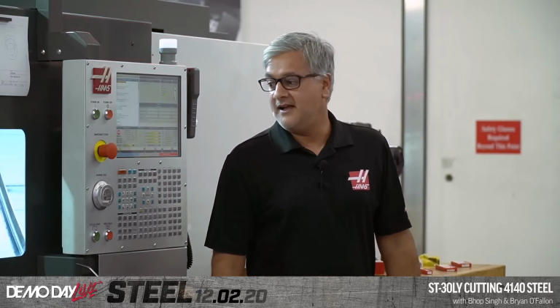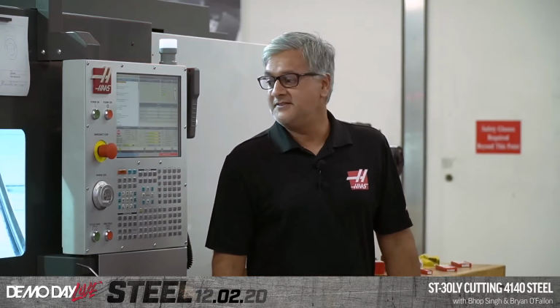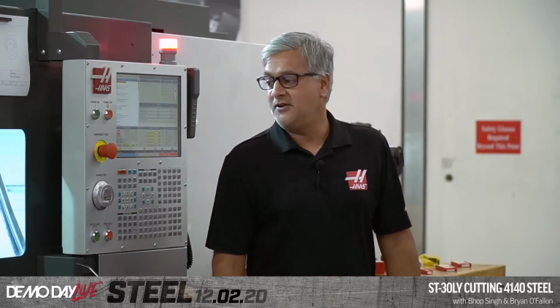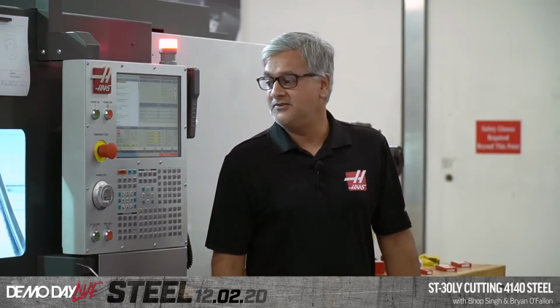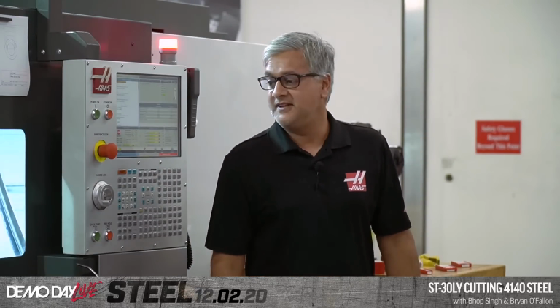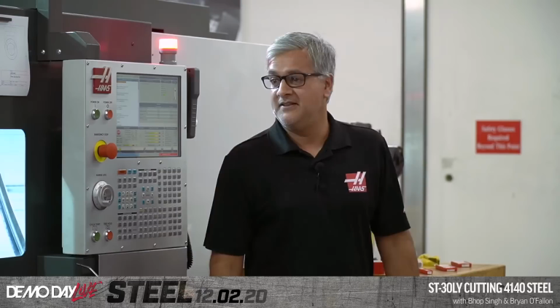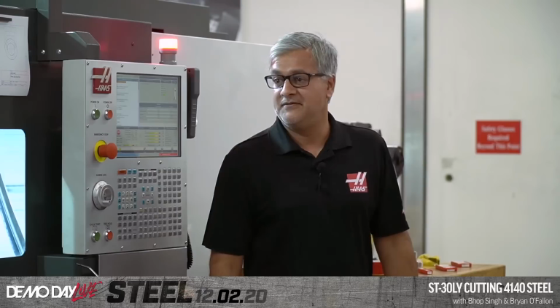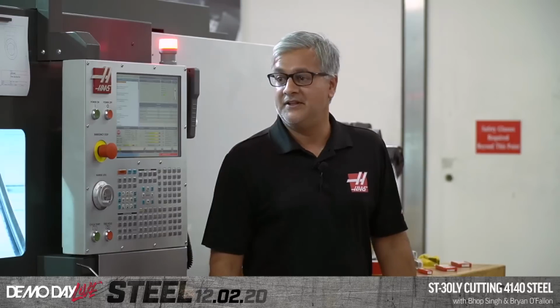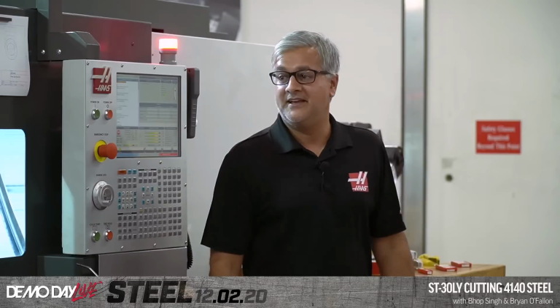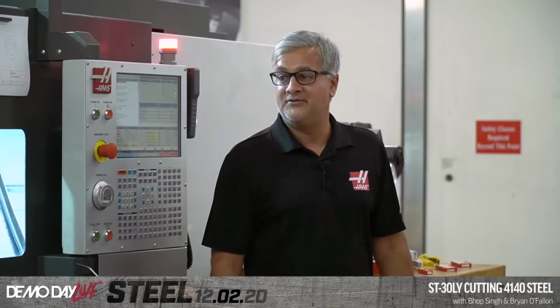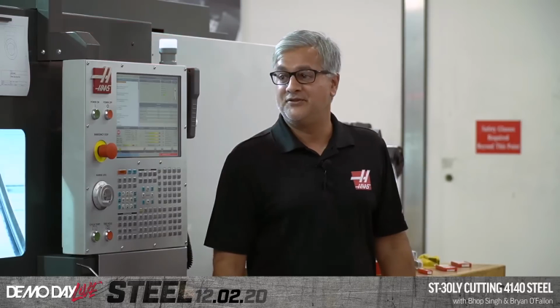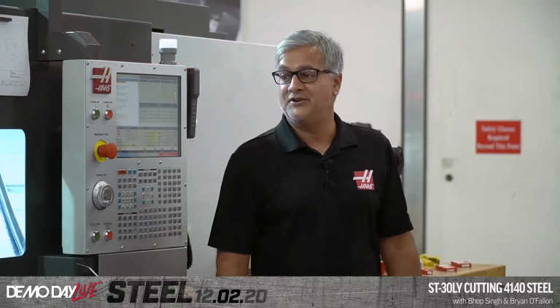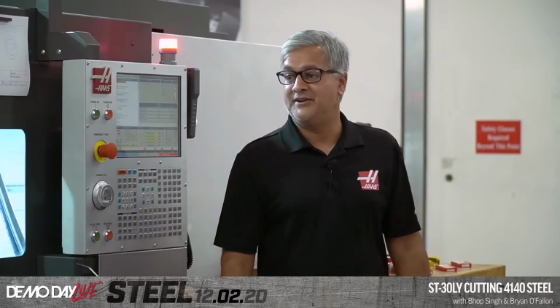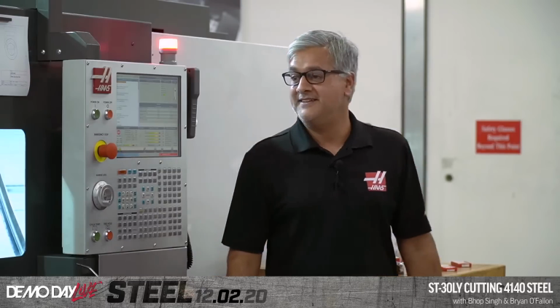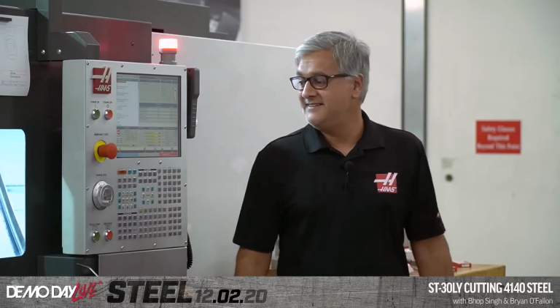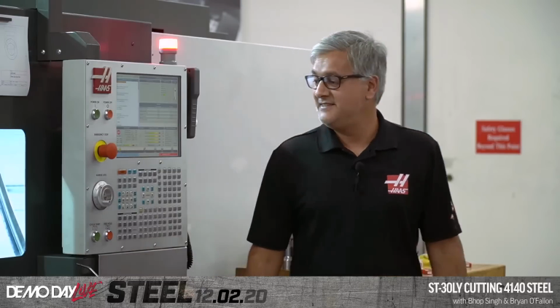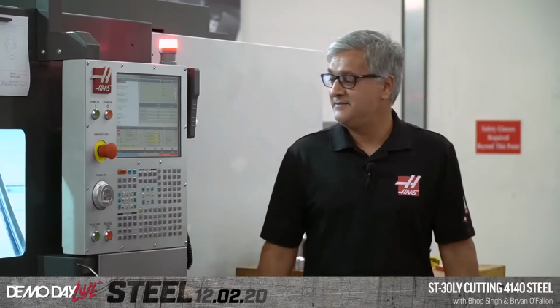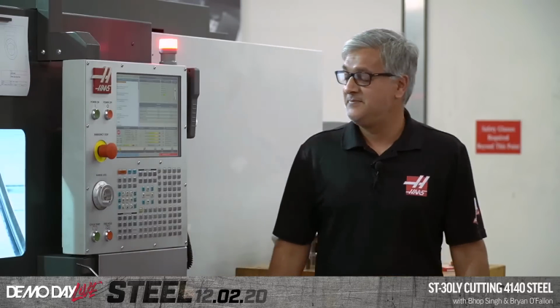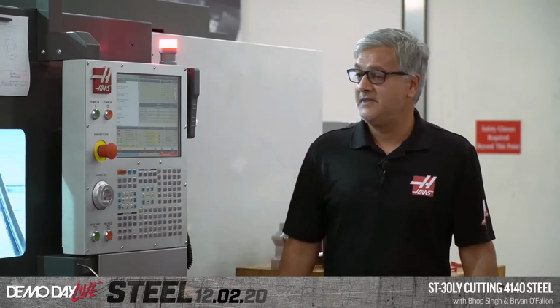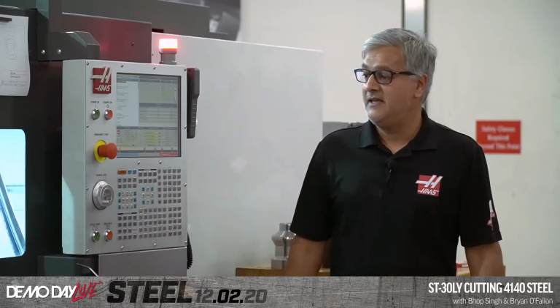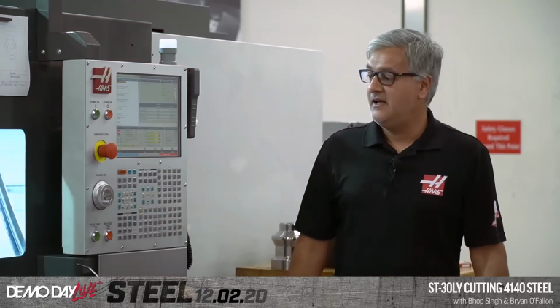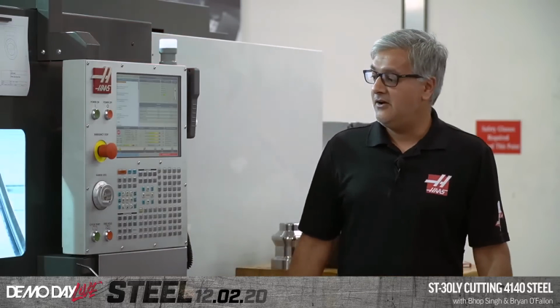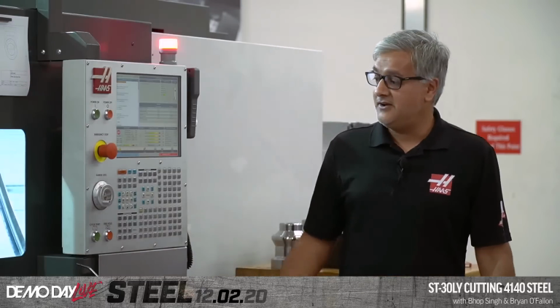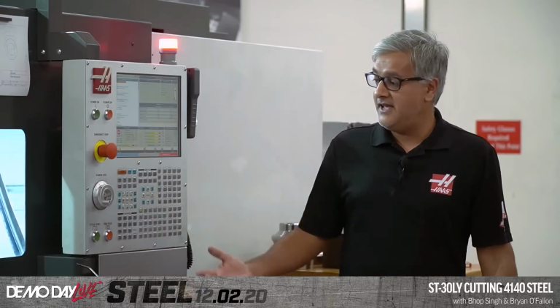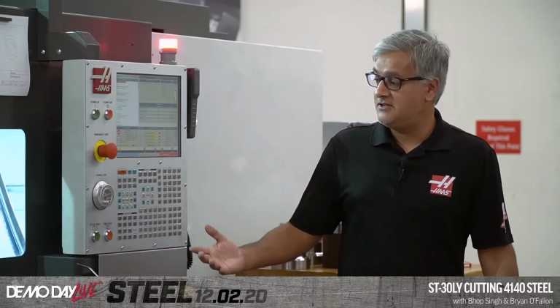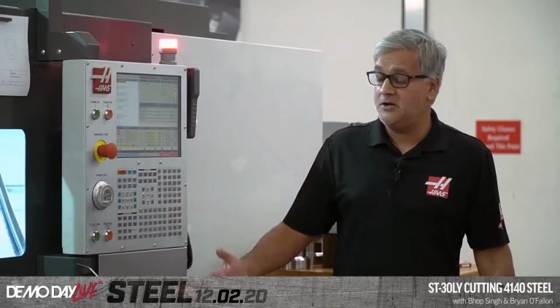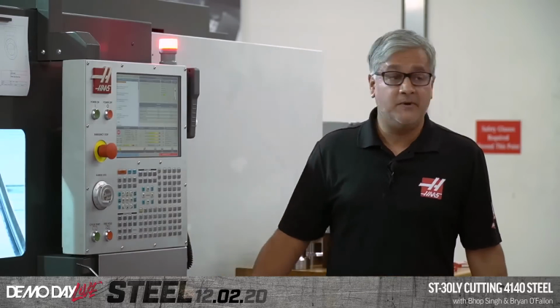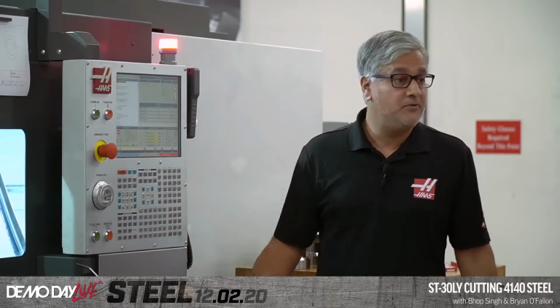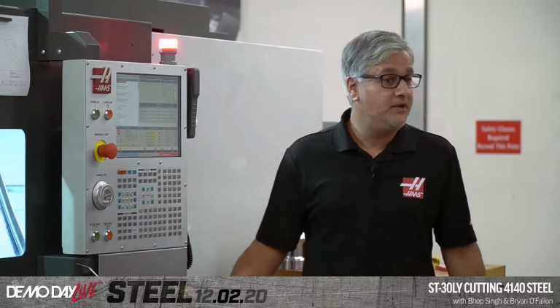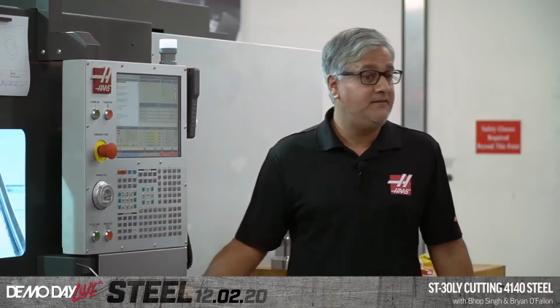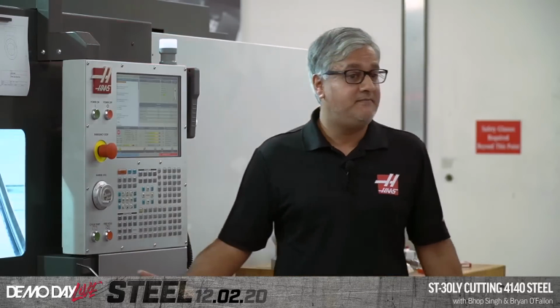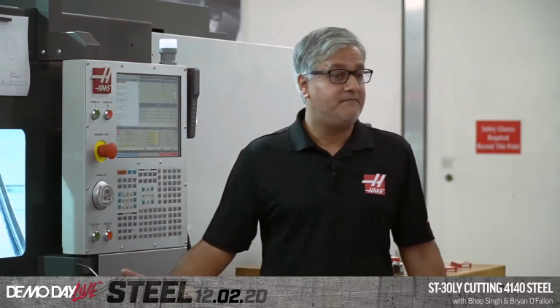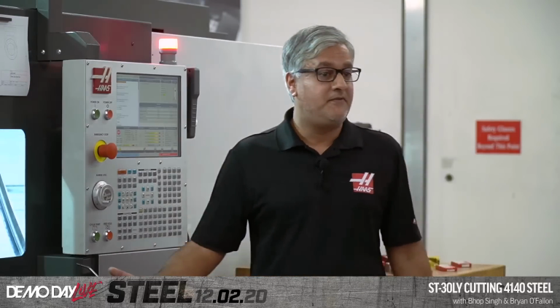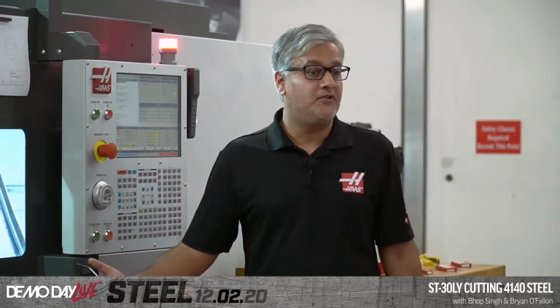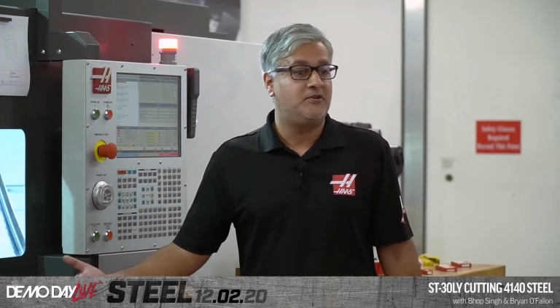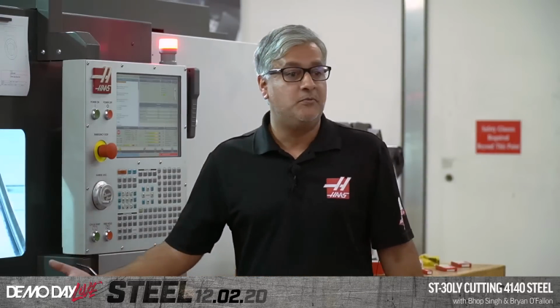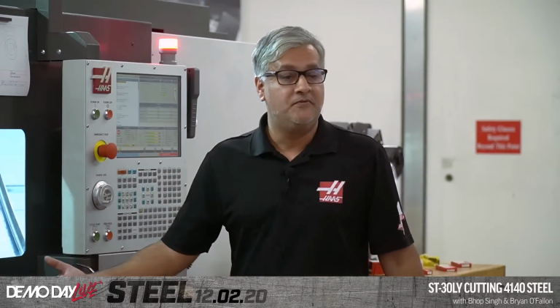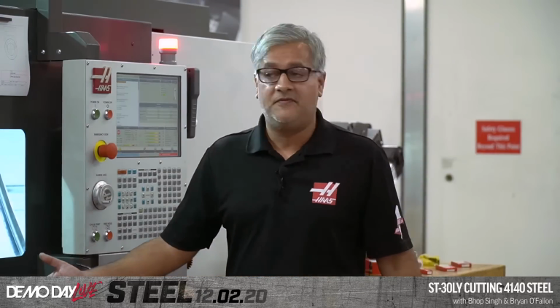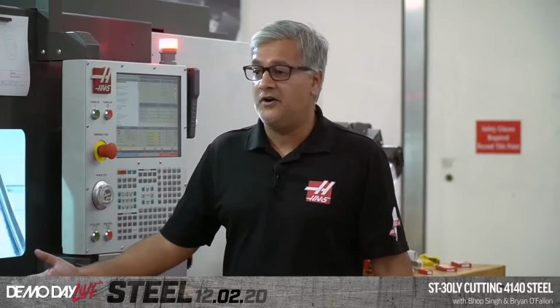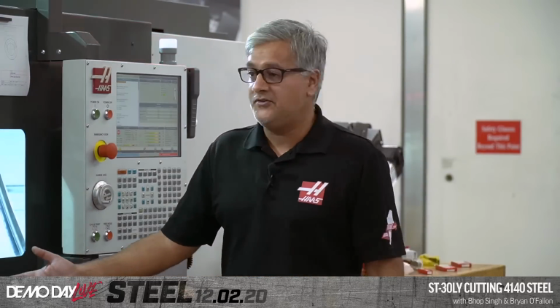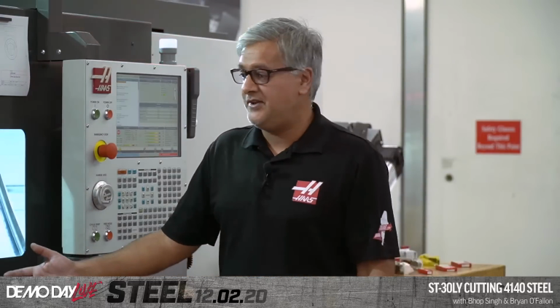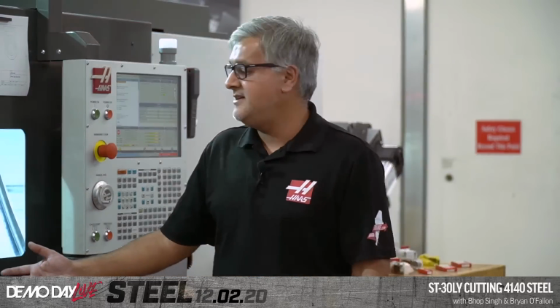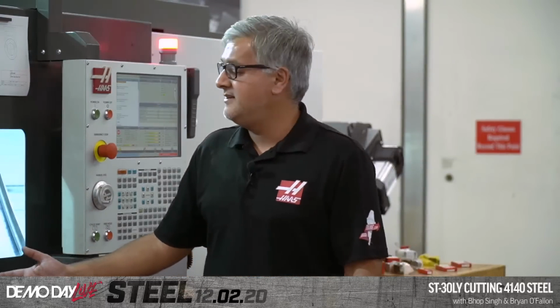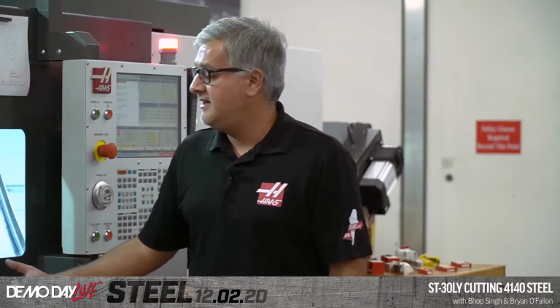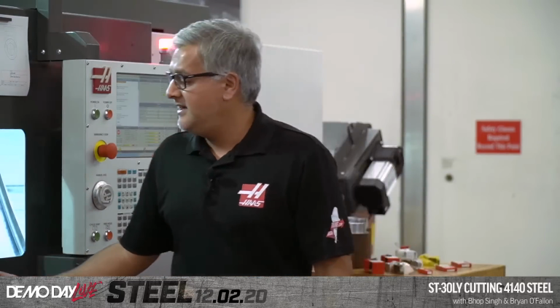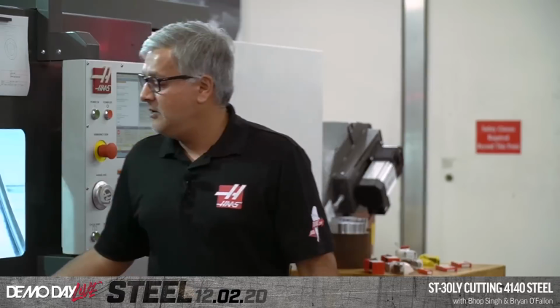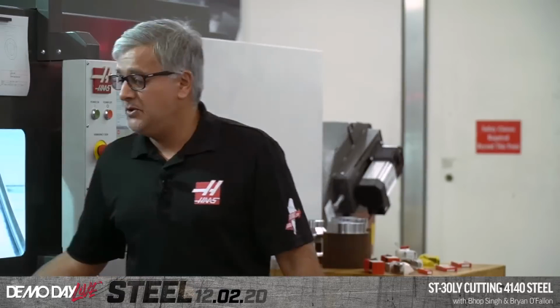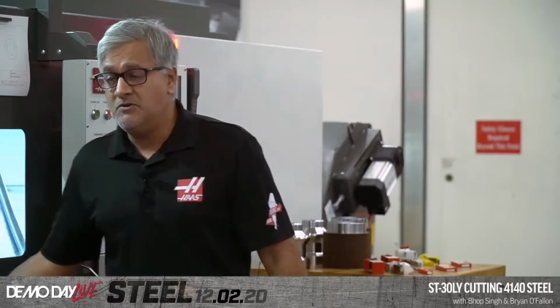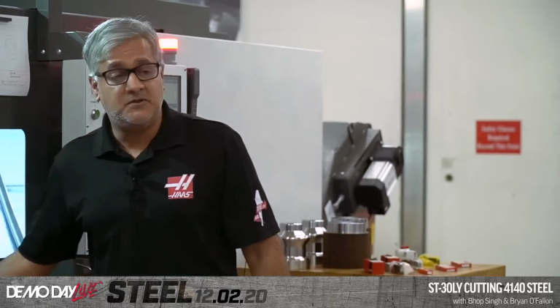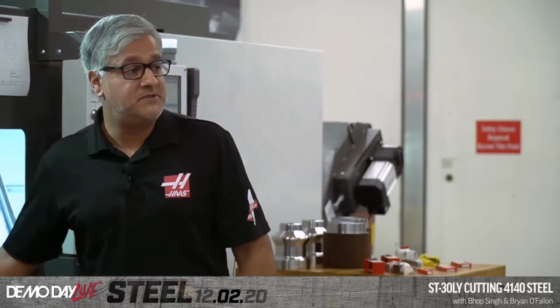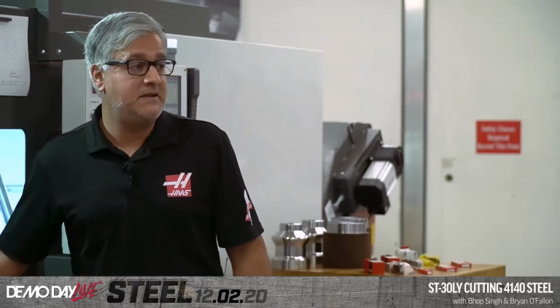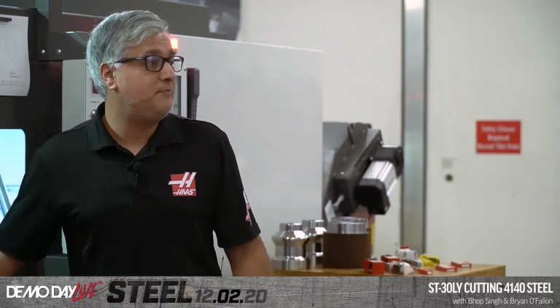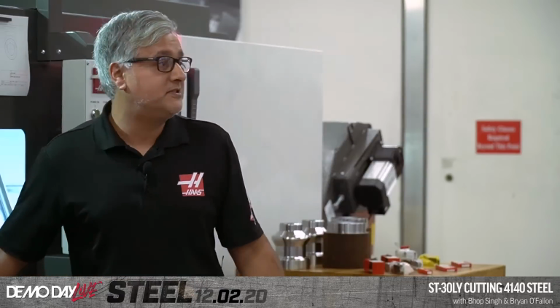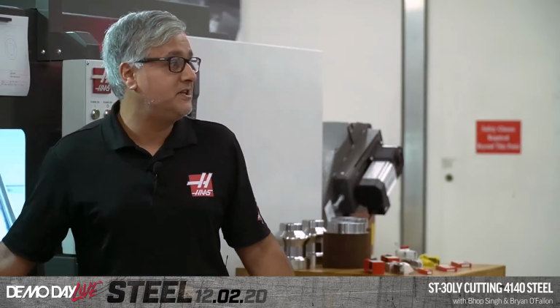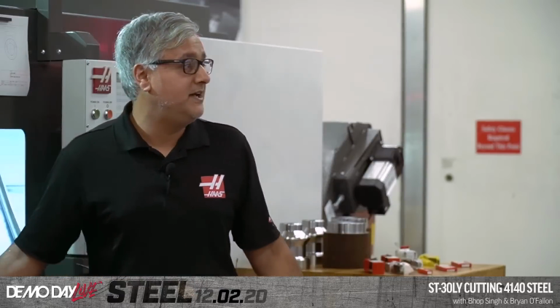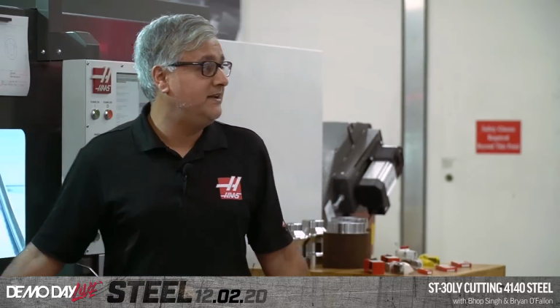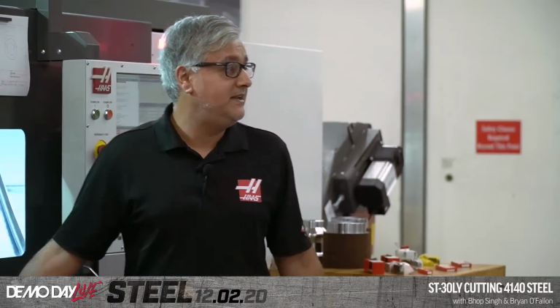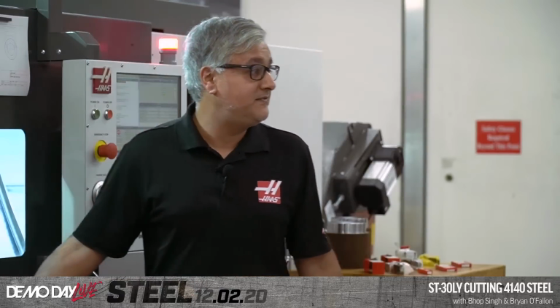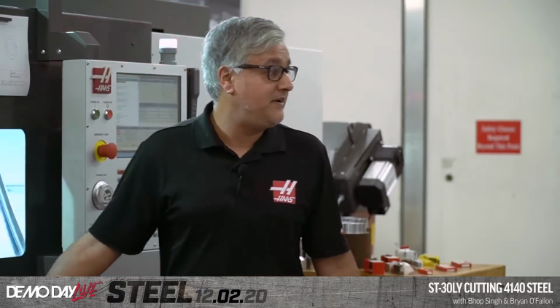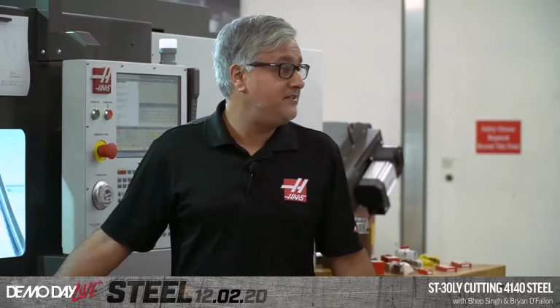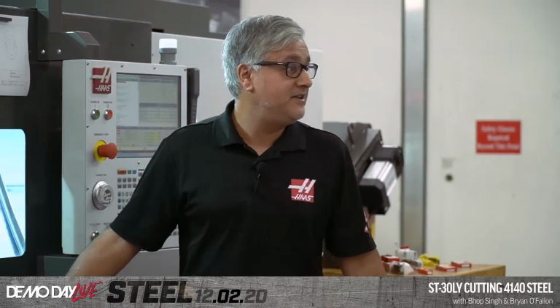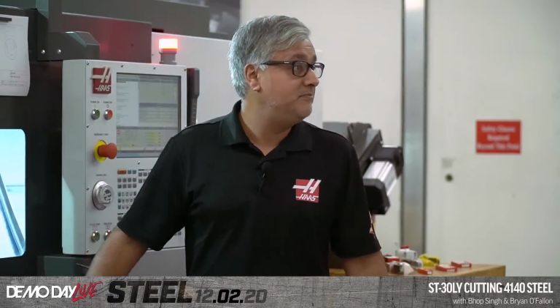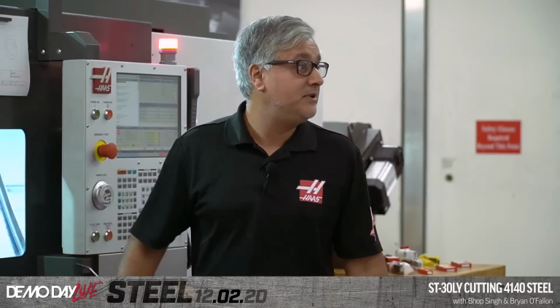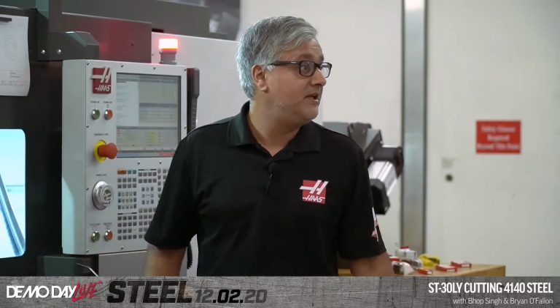Yeah it's all steel, I believe so. Okay so we're running 4140. We're doing some simple turning — it's very simple.